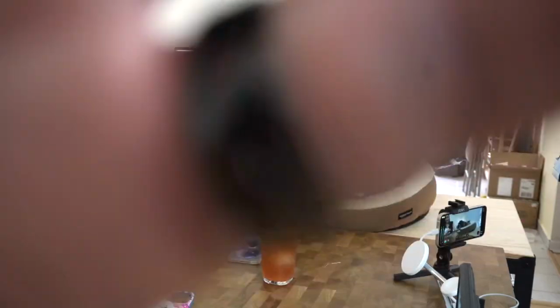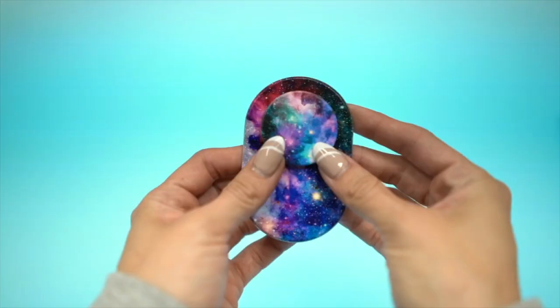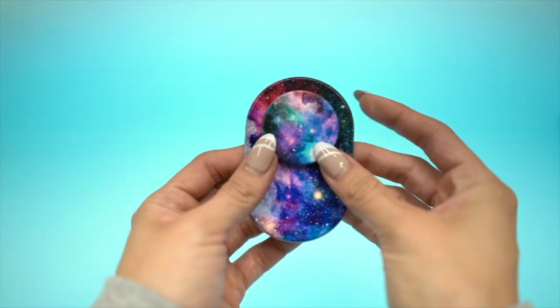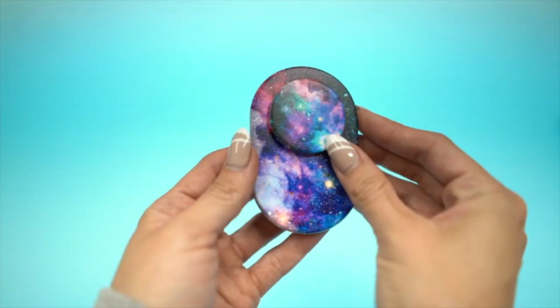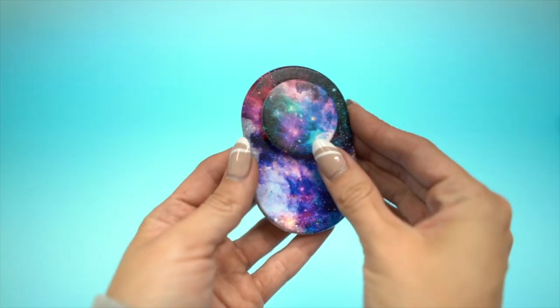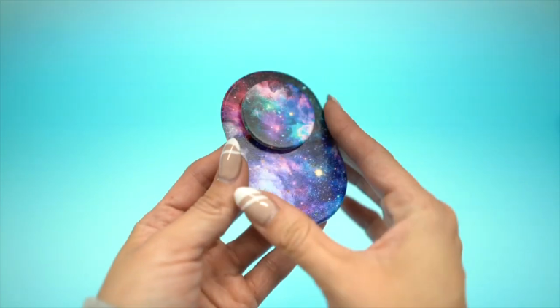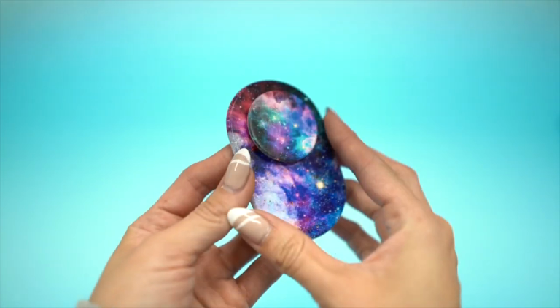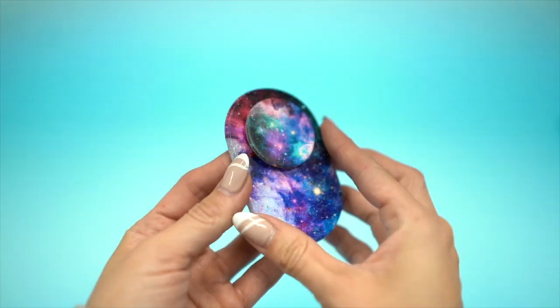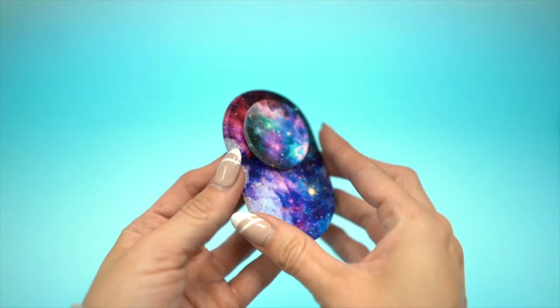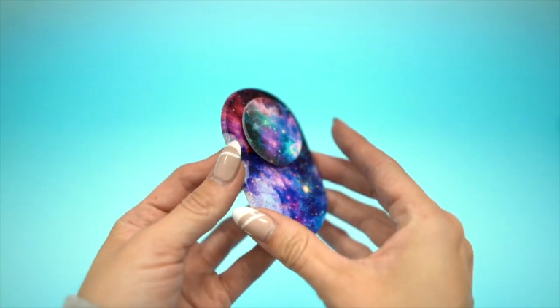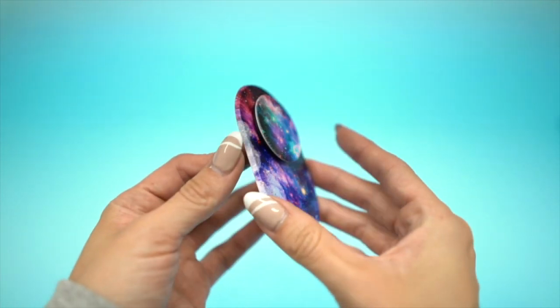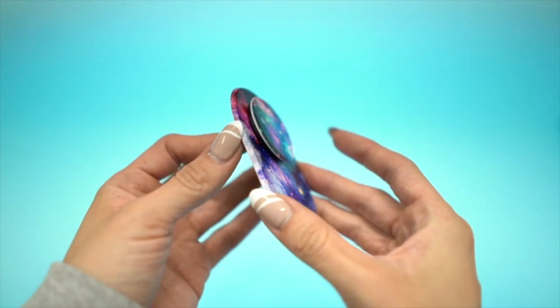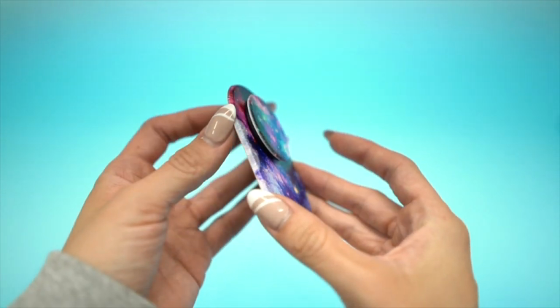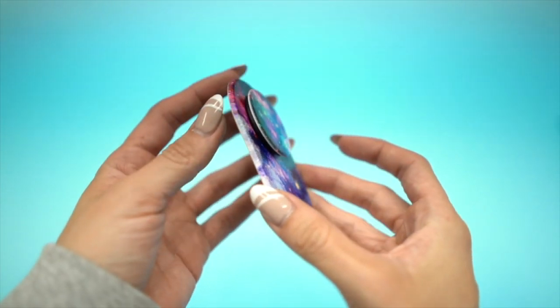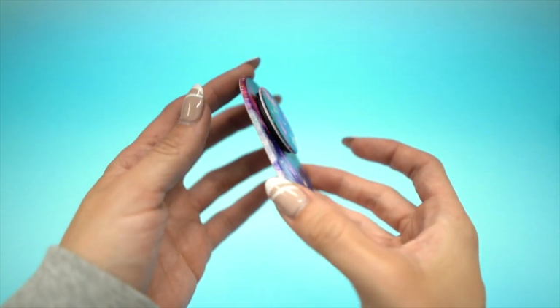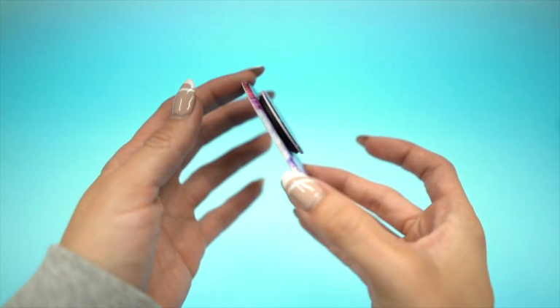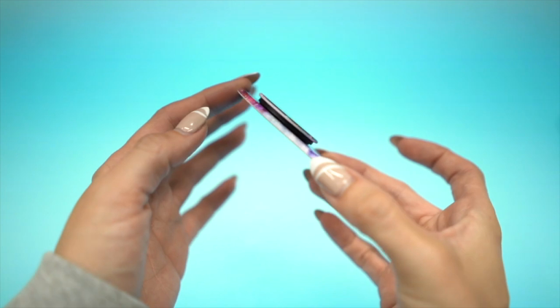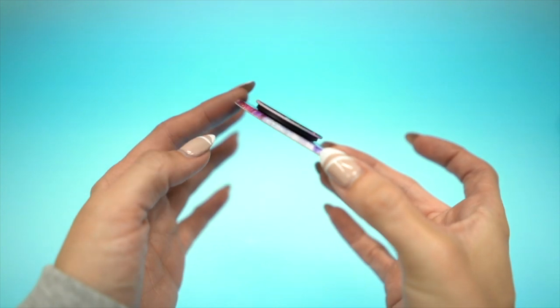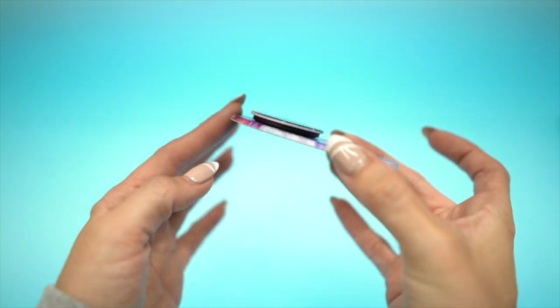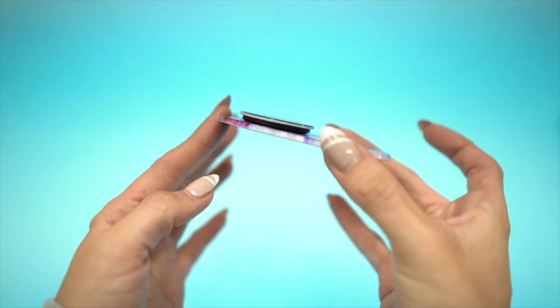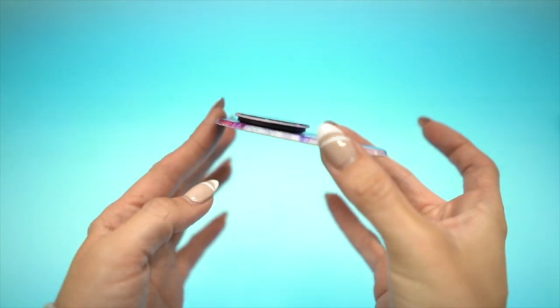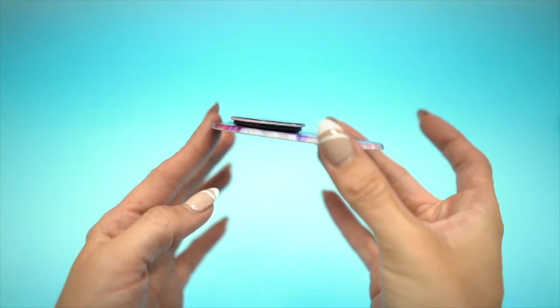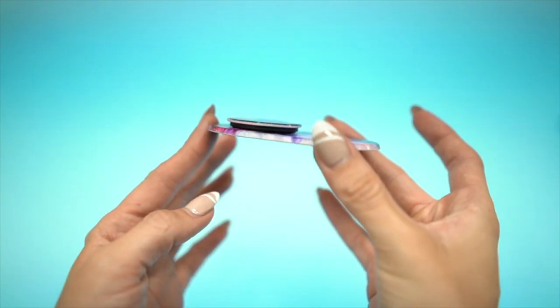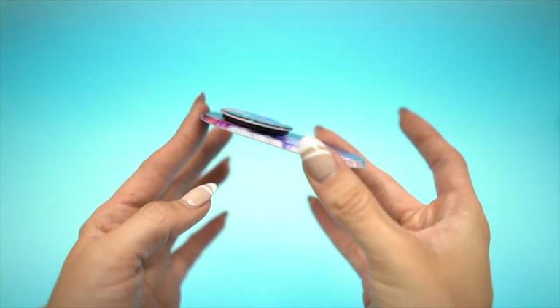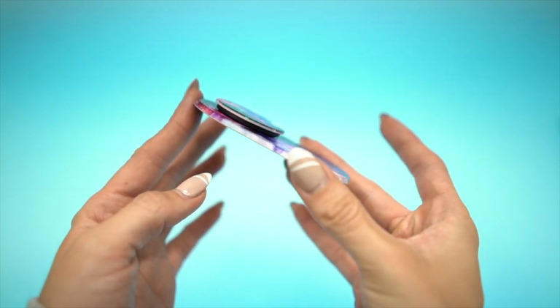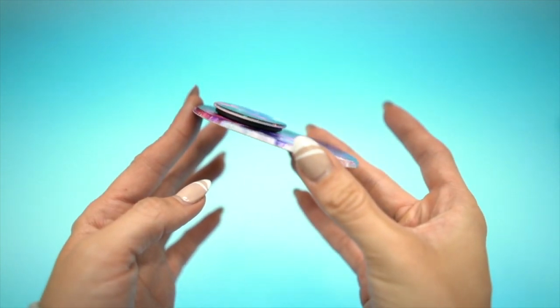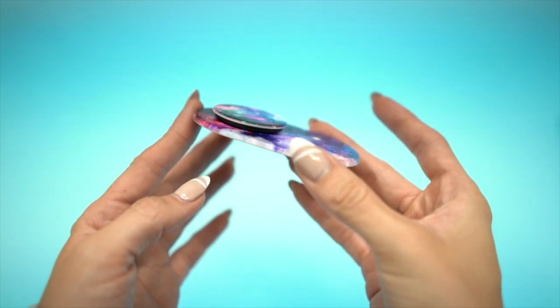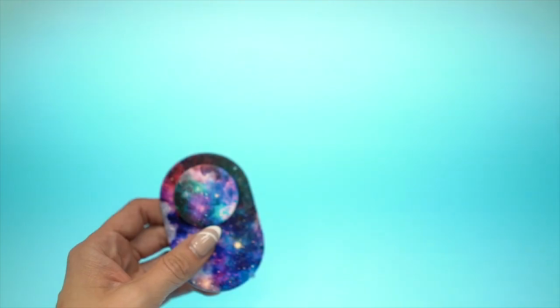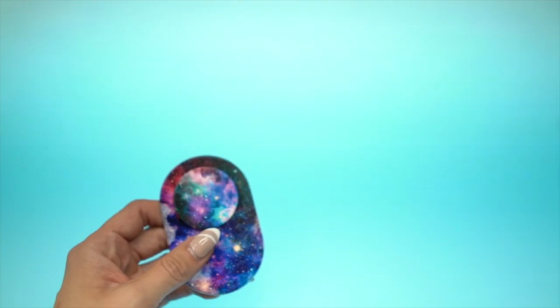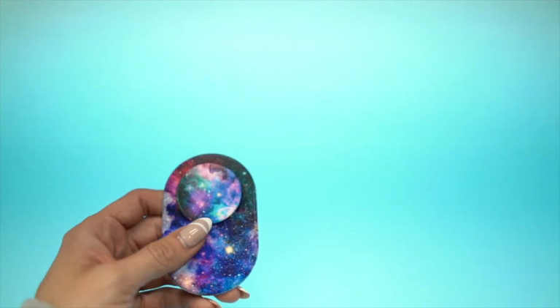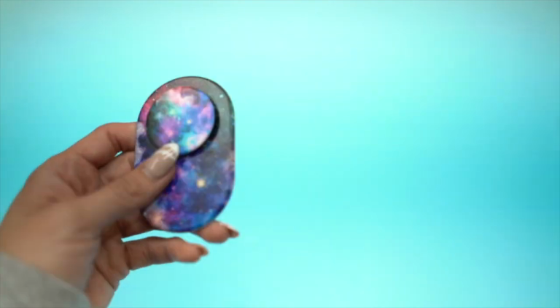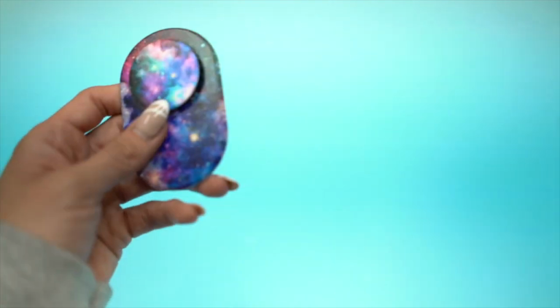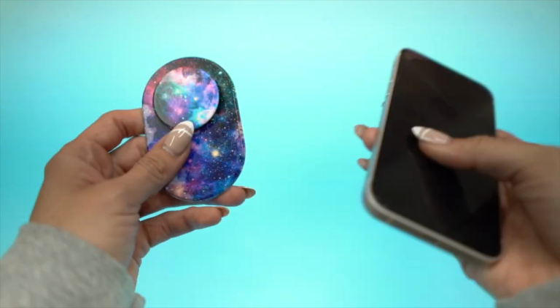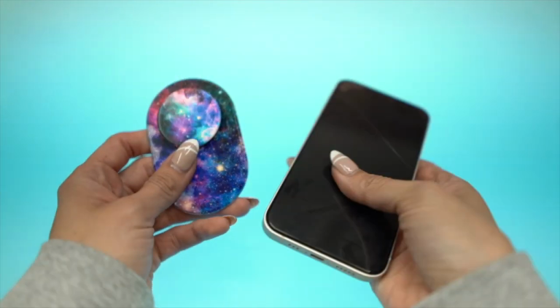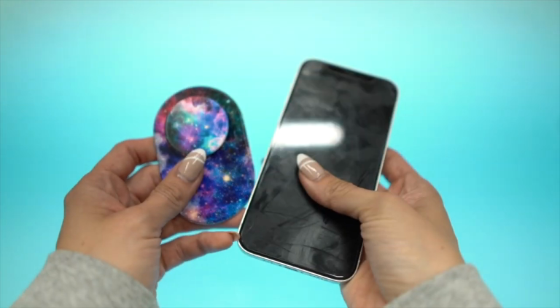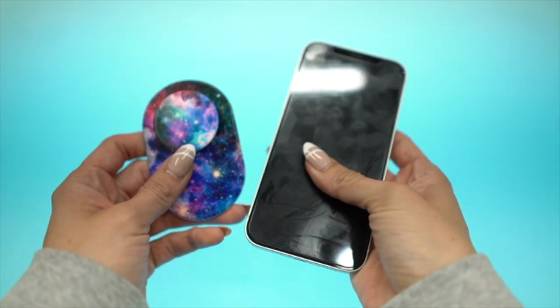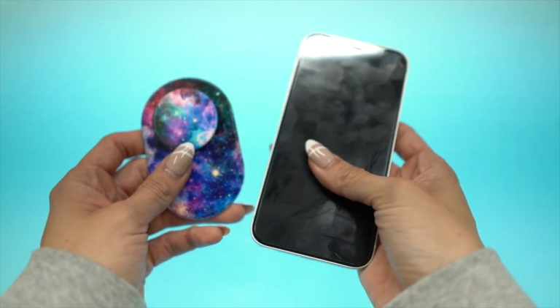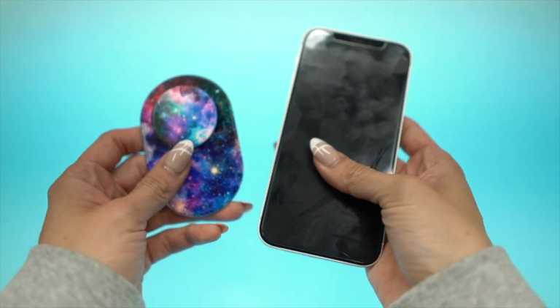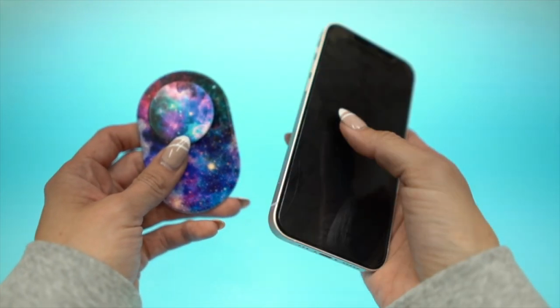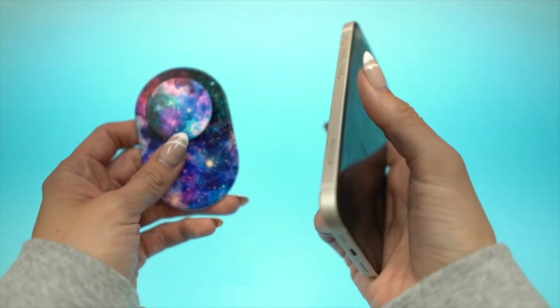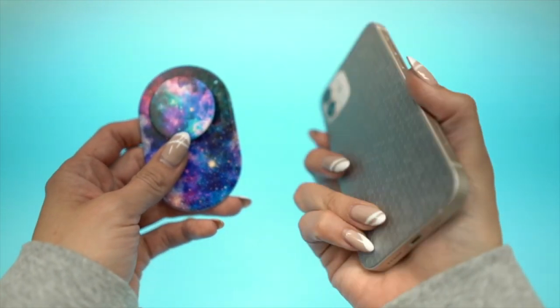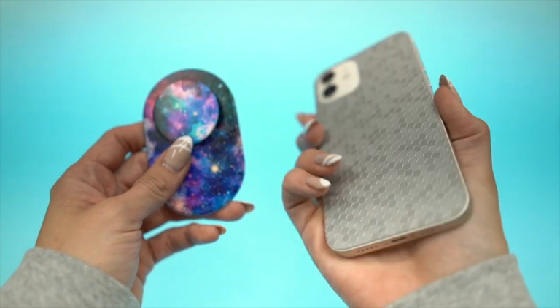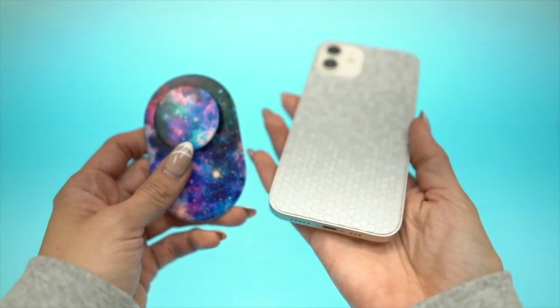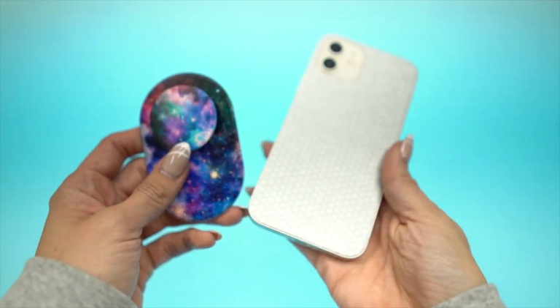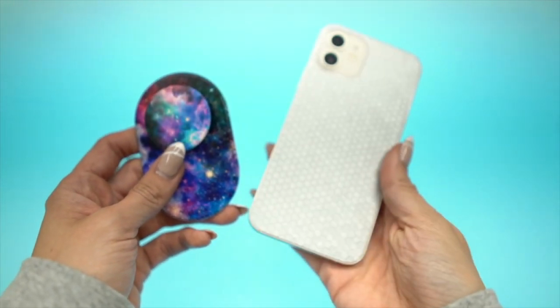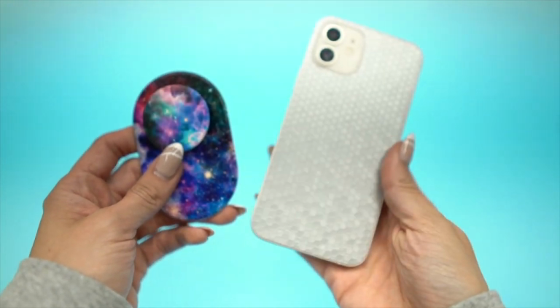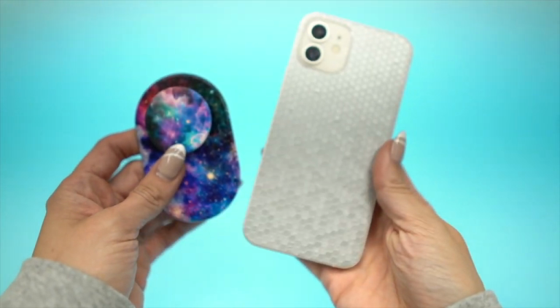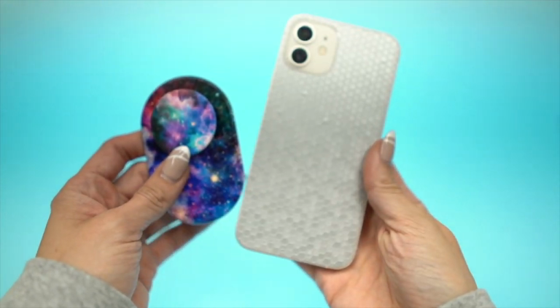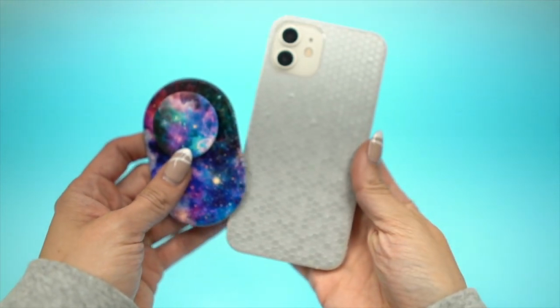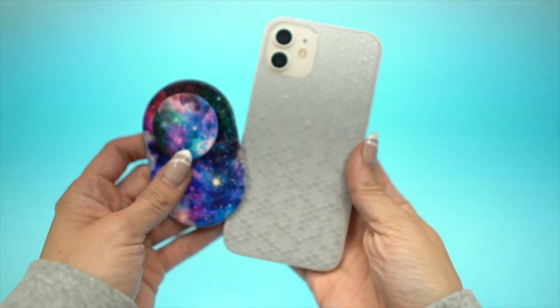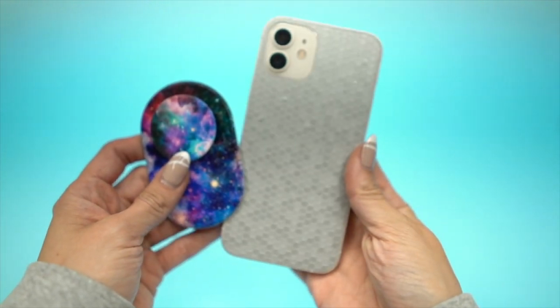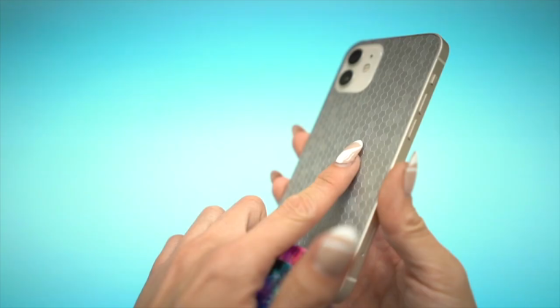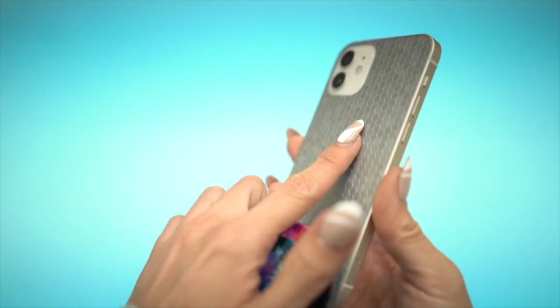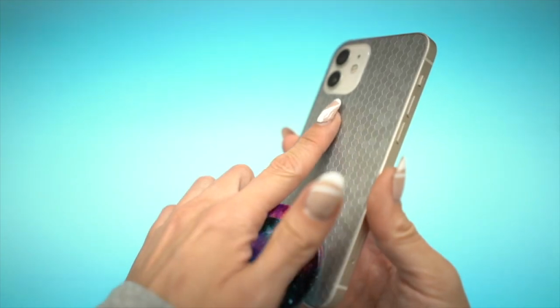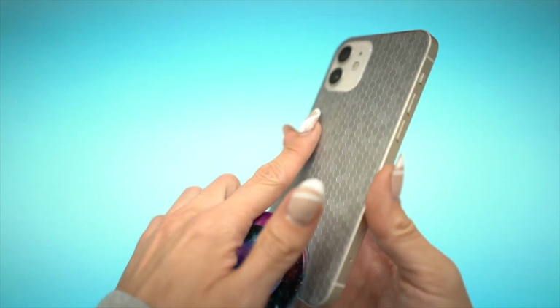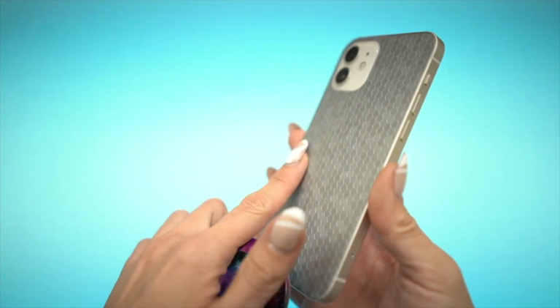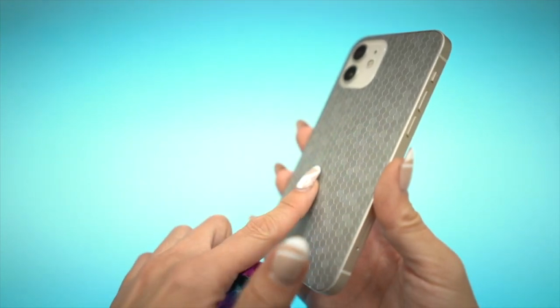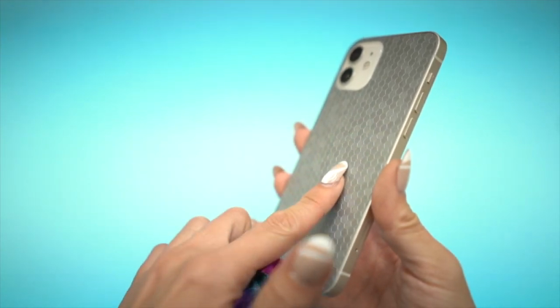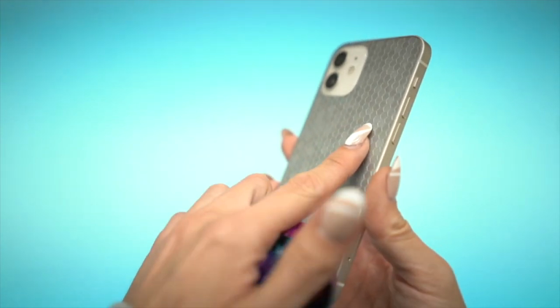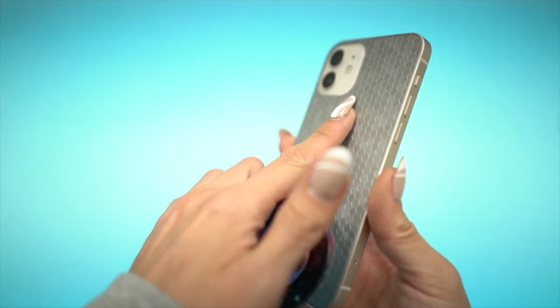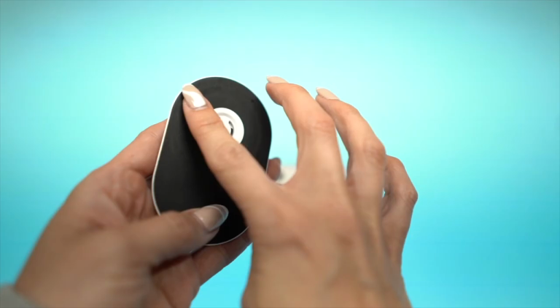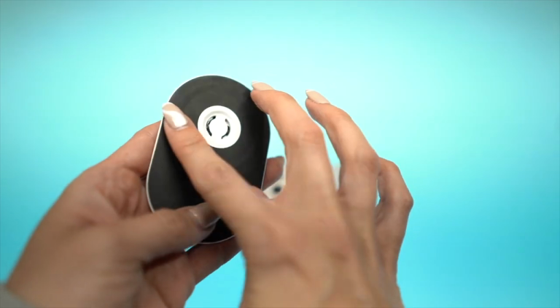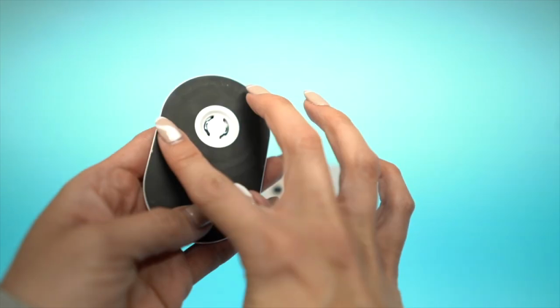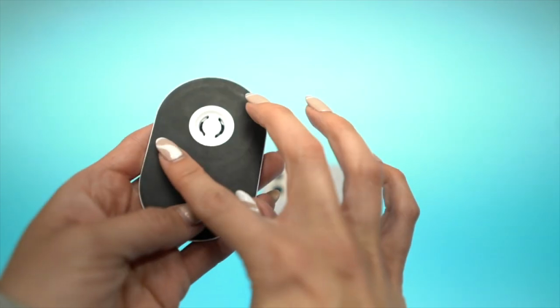Just to be clear, these pop socket accessories will only work with the iPhone 12s. These products require the use of the MagSafe attachment feature found on the 12s.